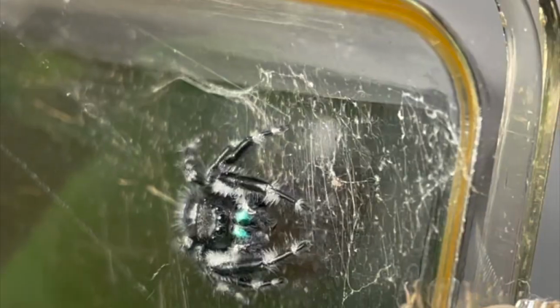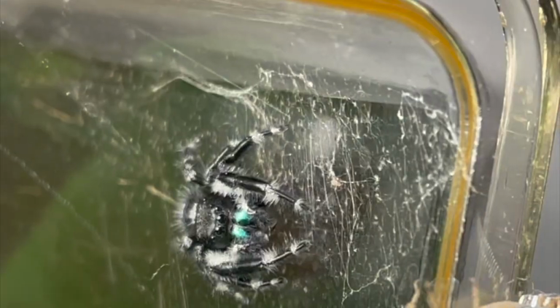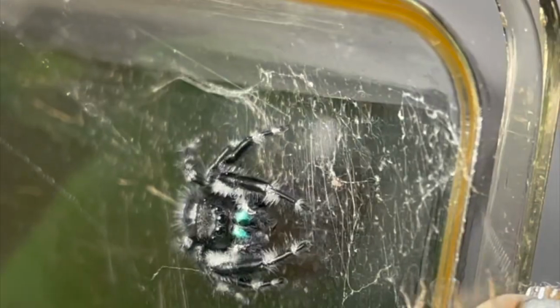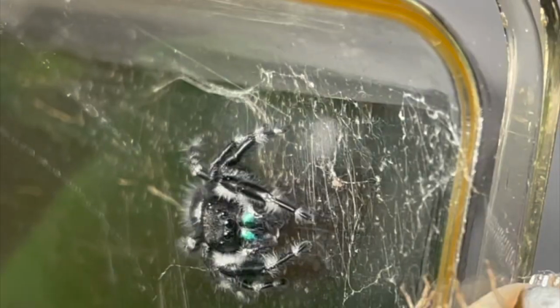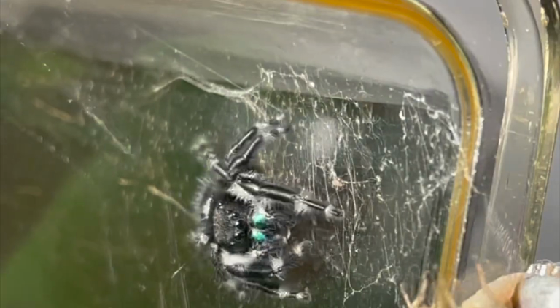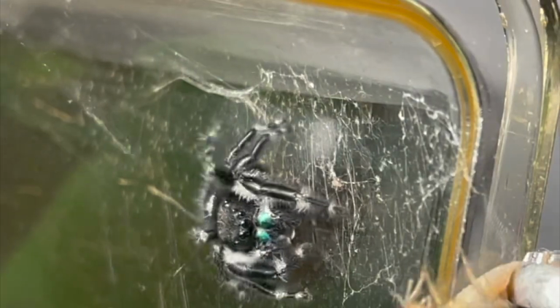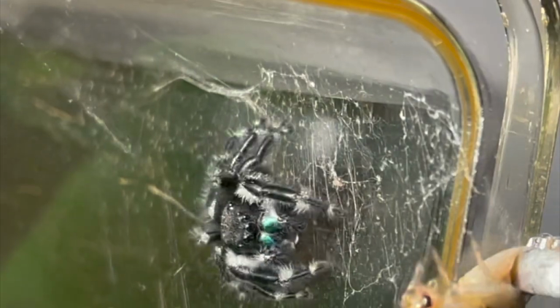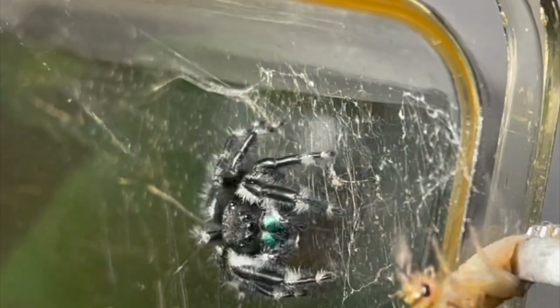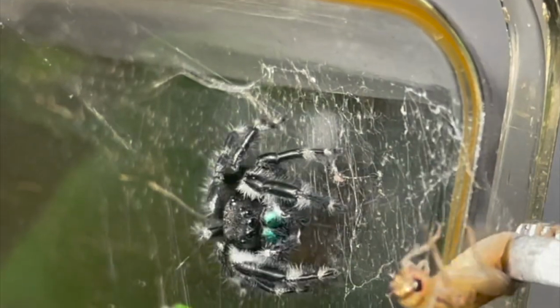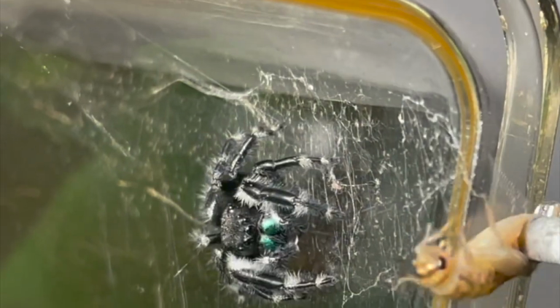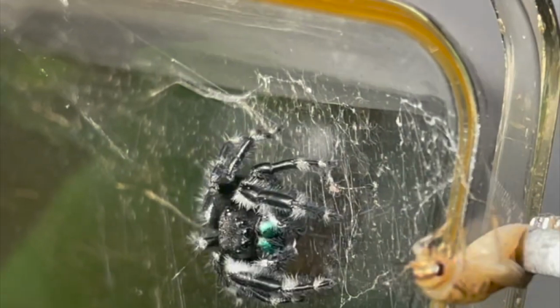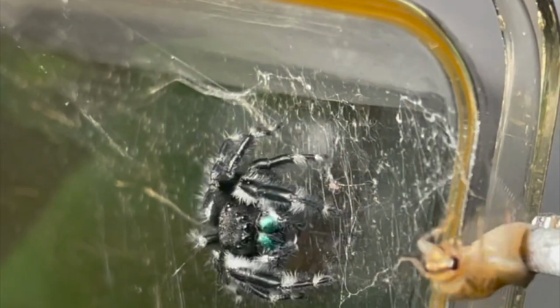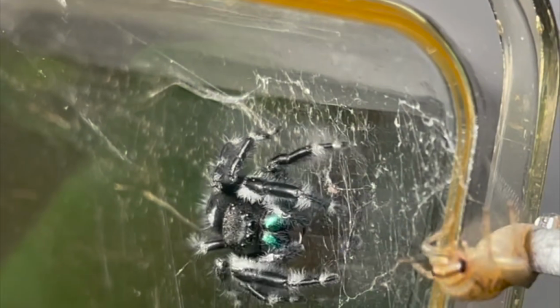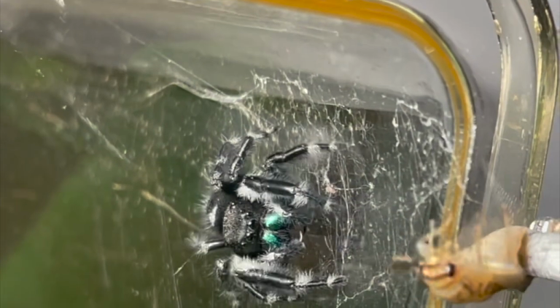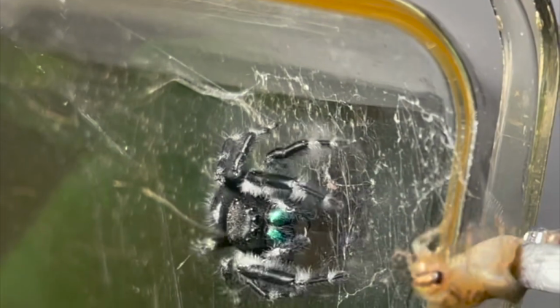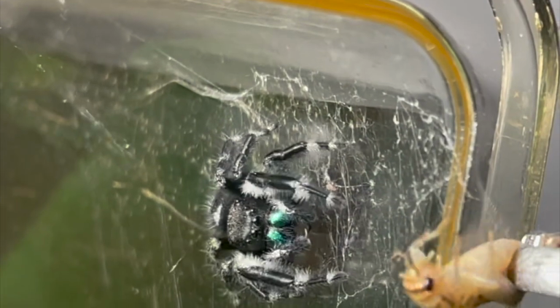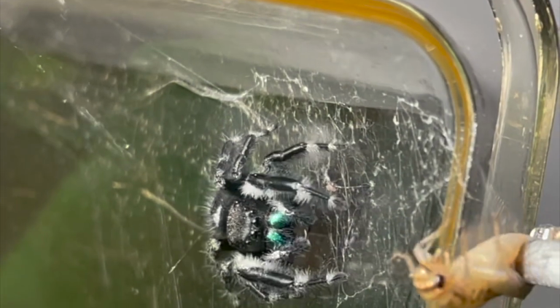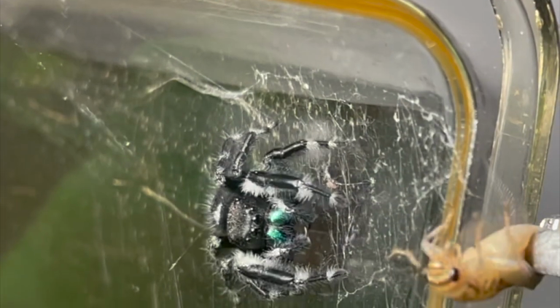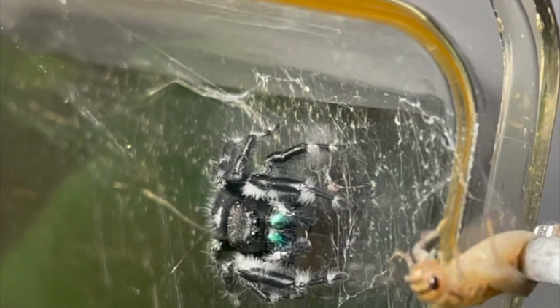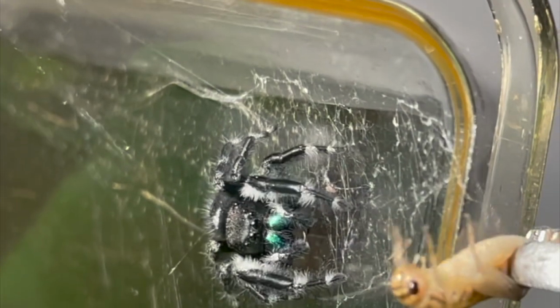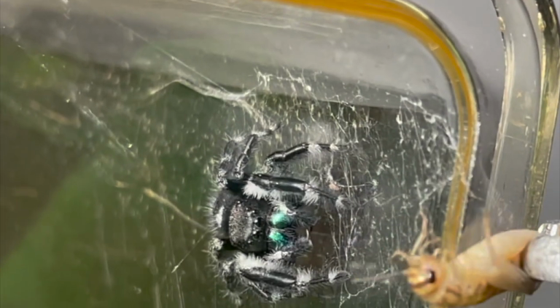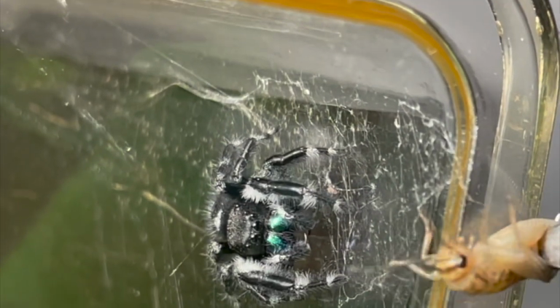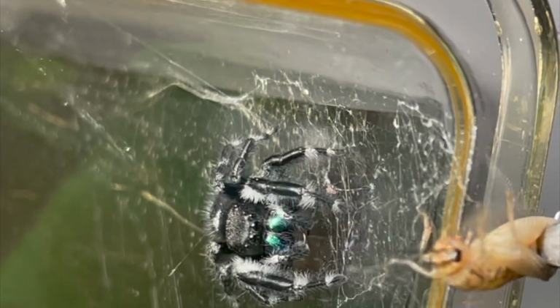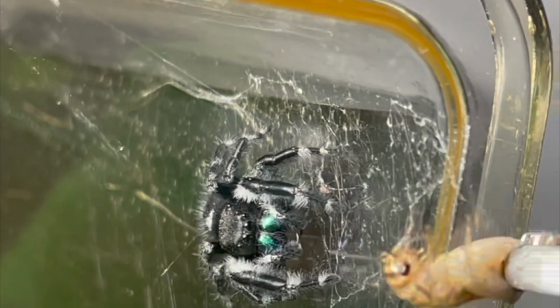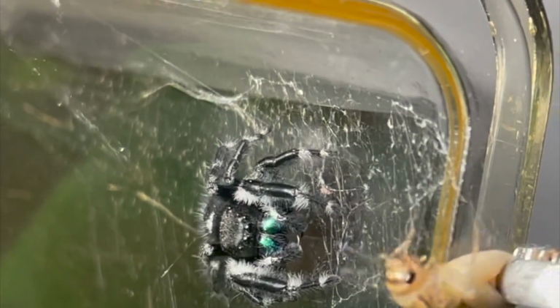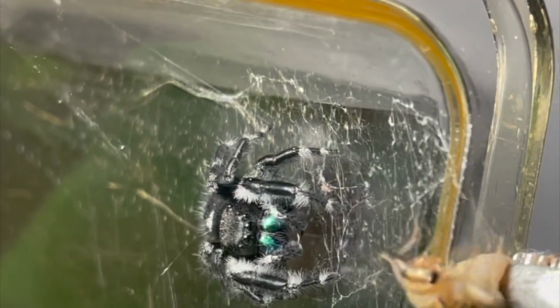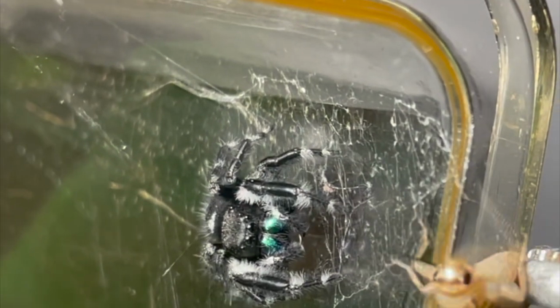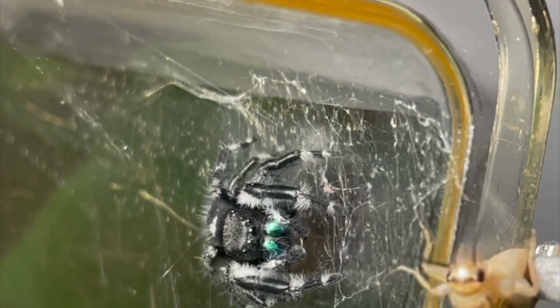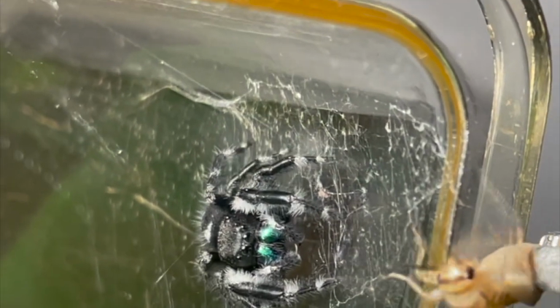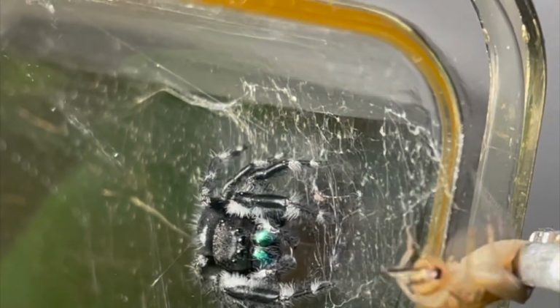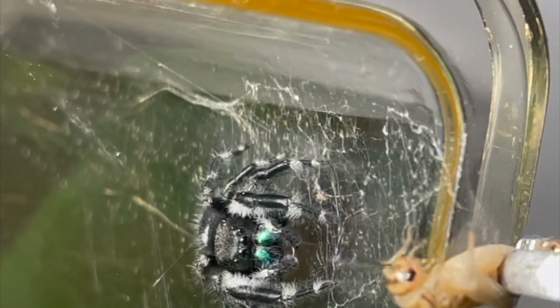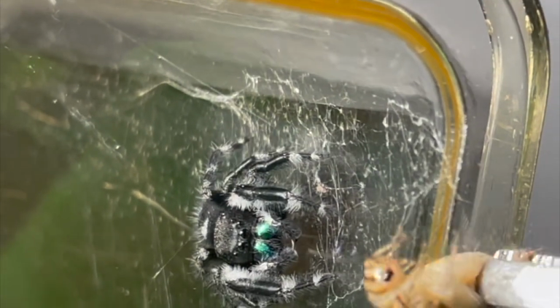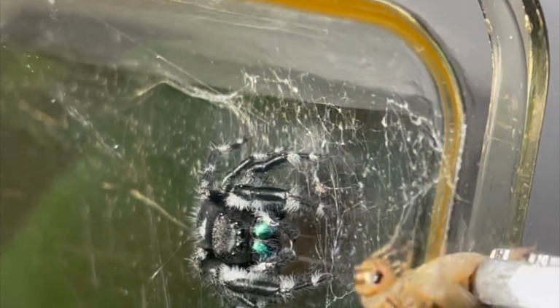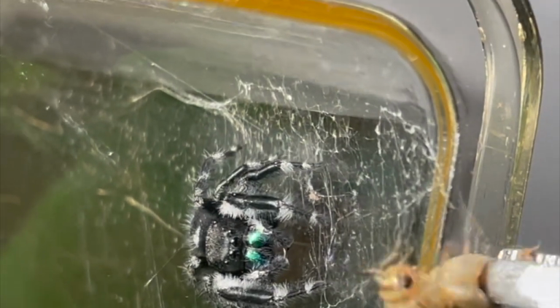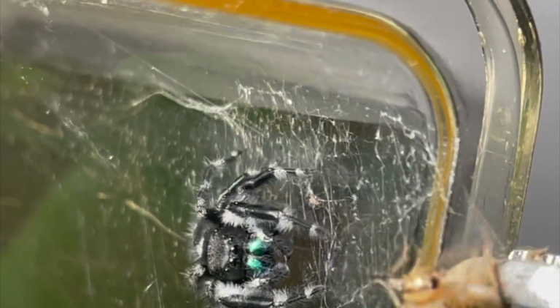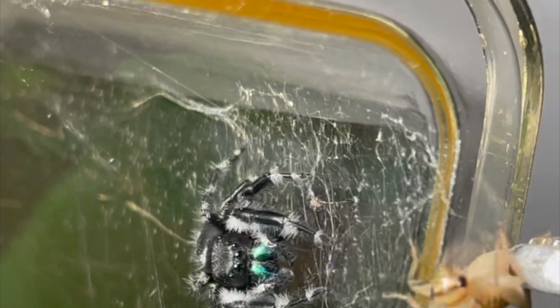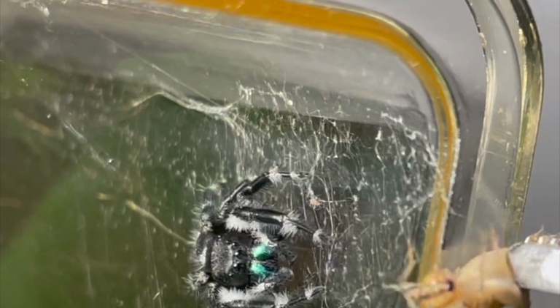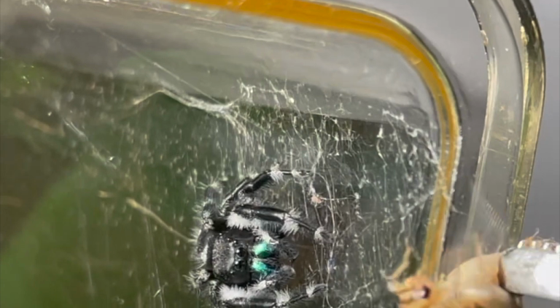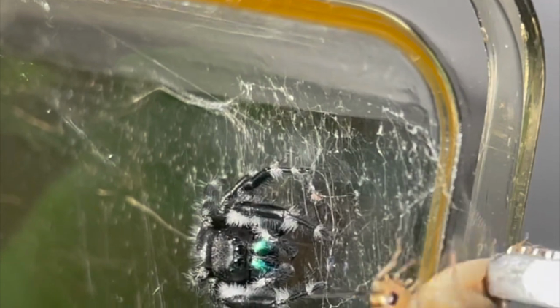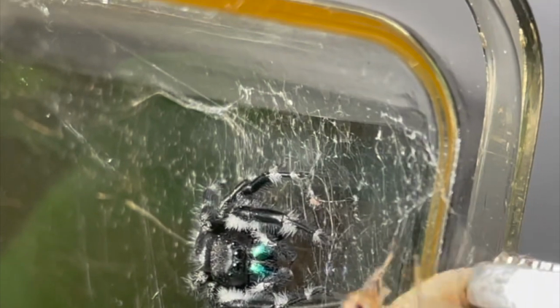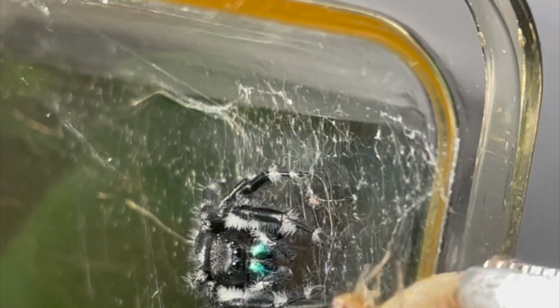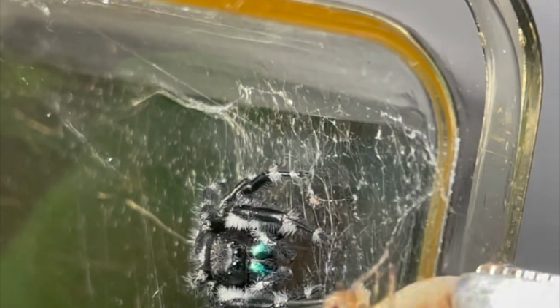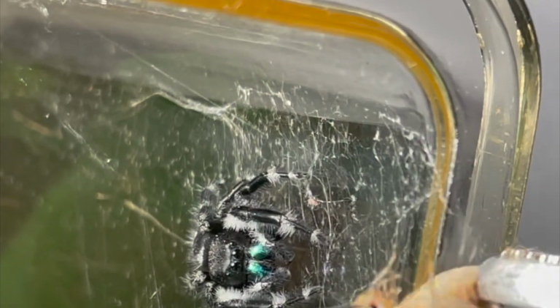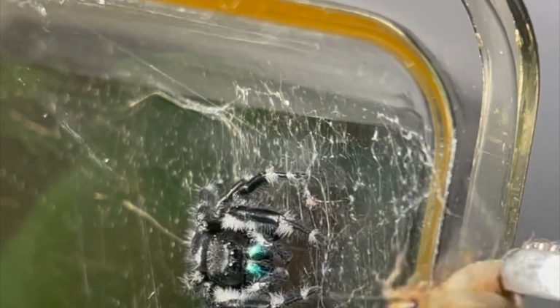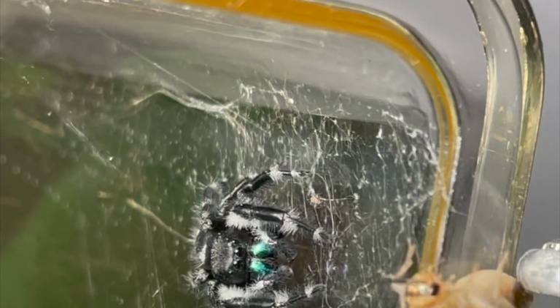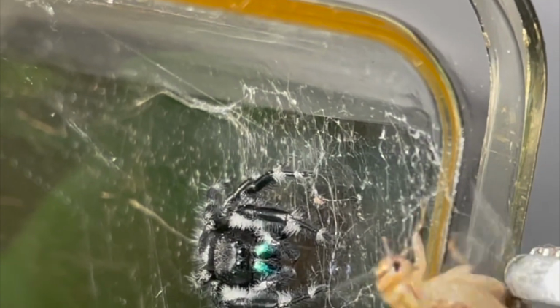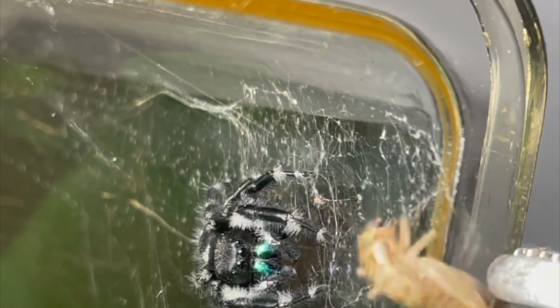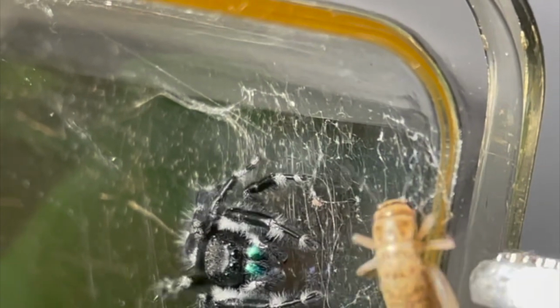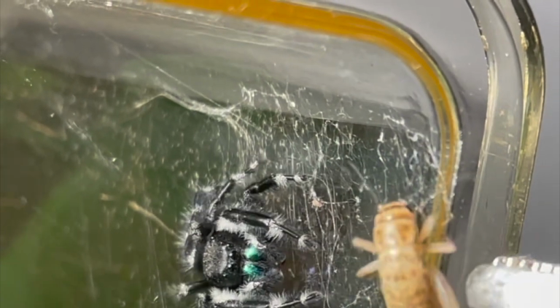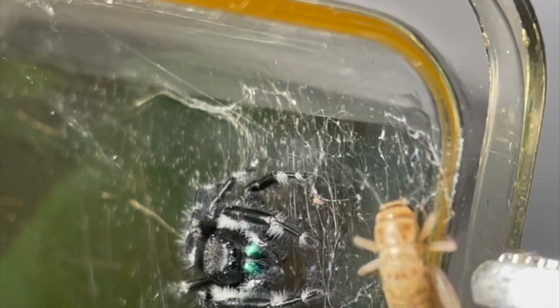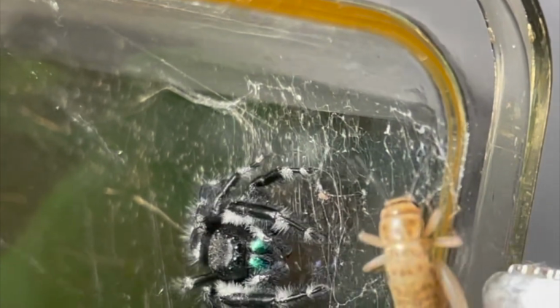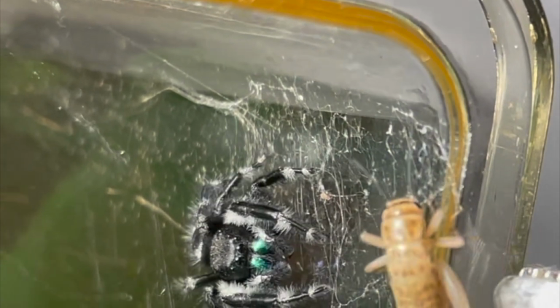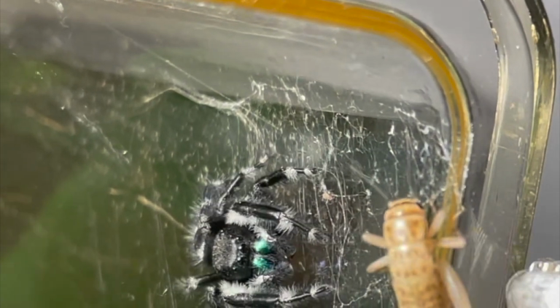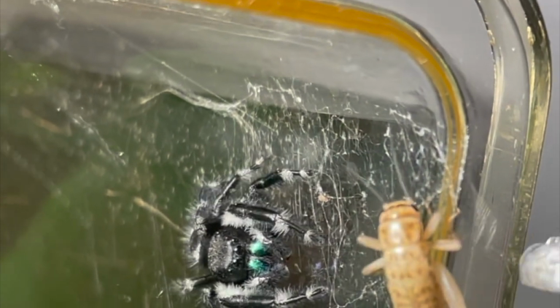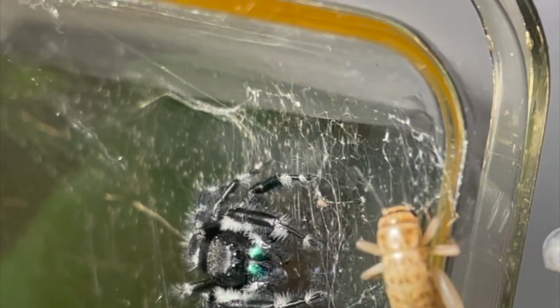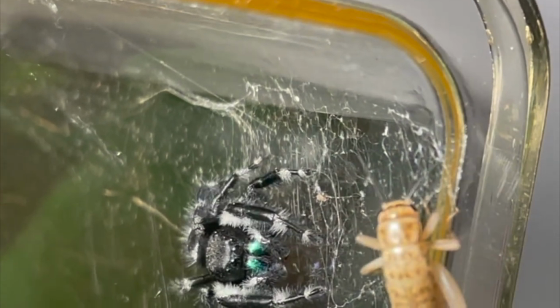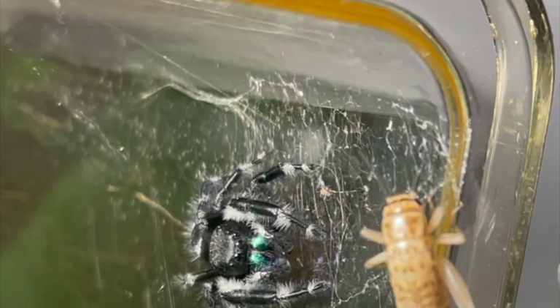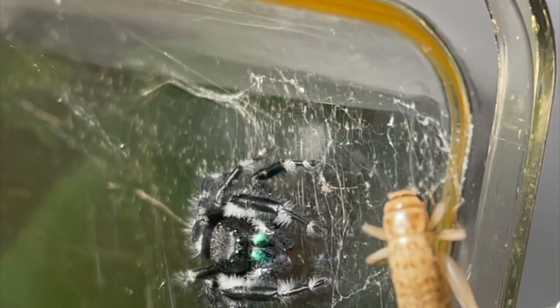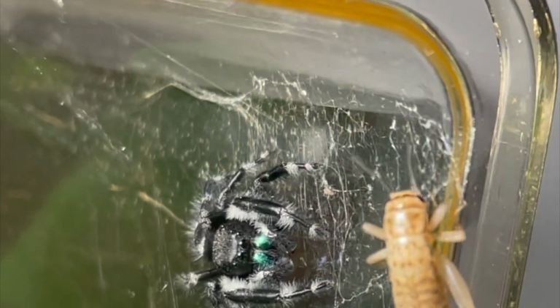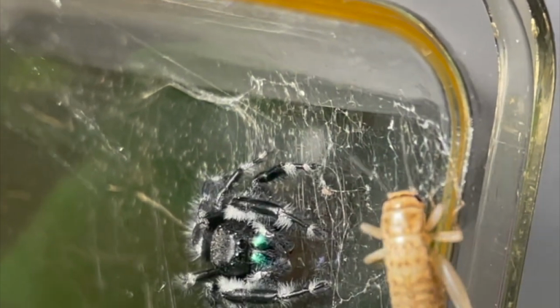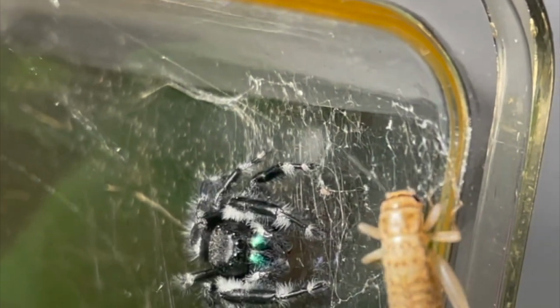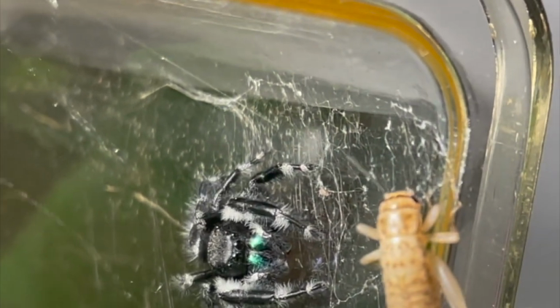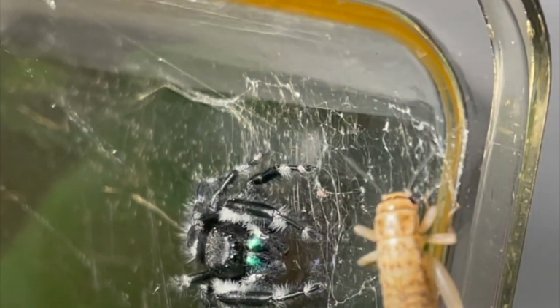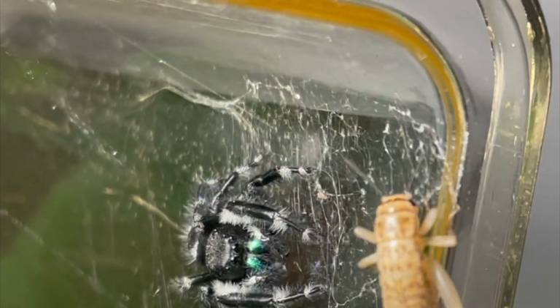And last but not least is my Phidippus audax, mature male. This guy is actually going to get a girlfriend in the next video.